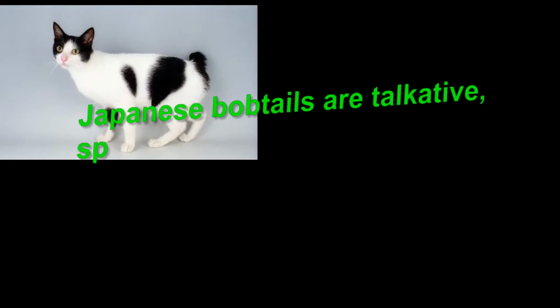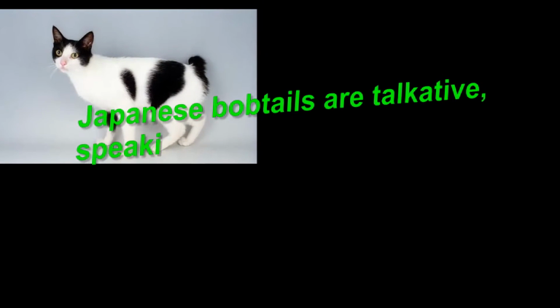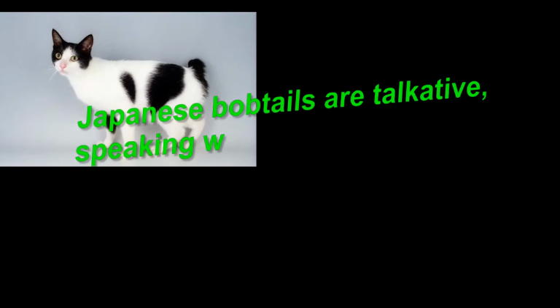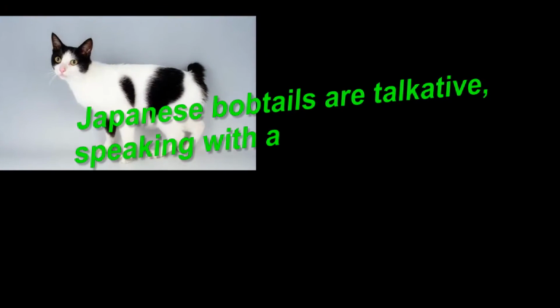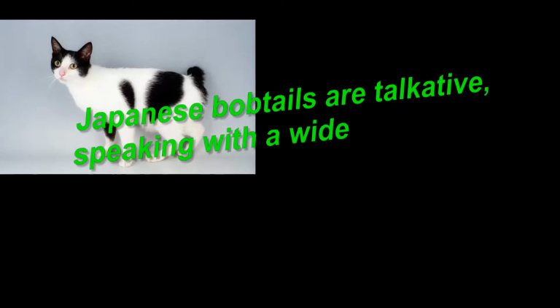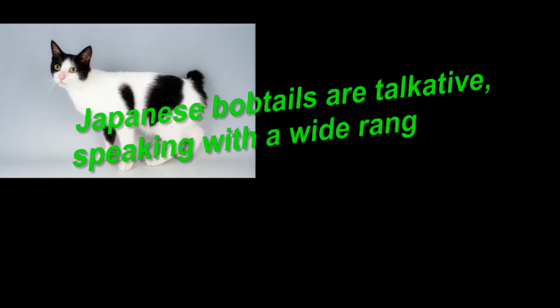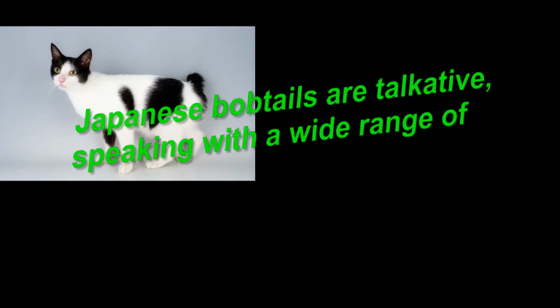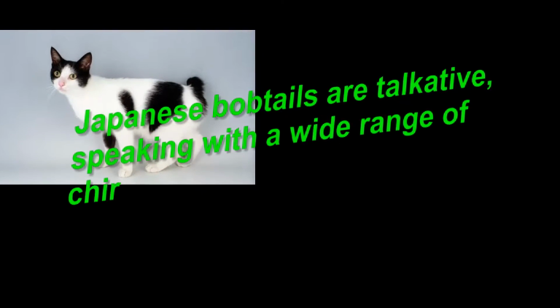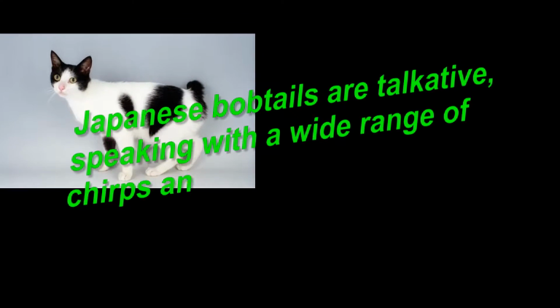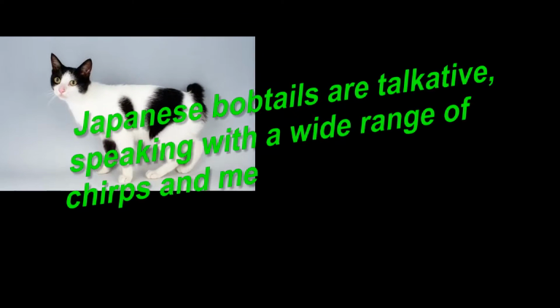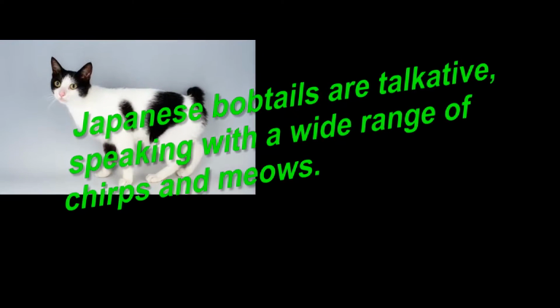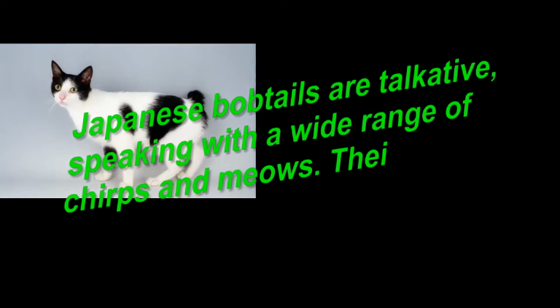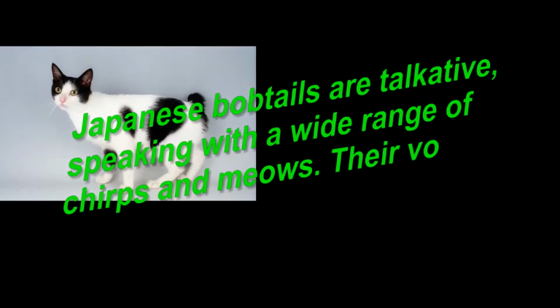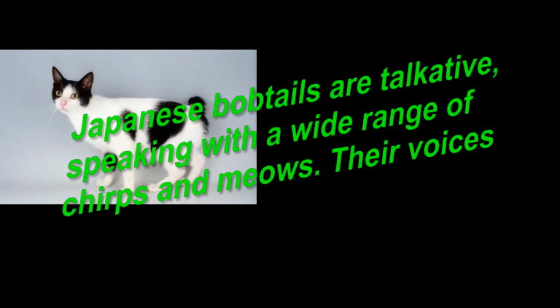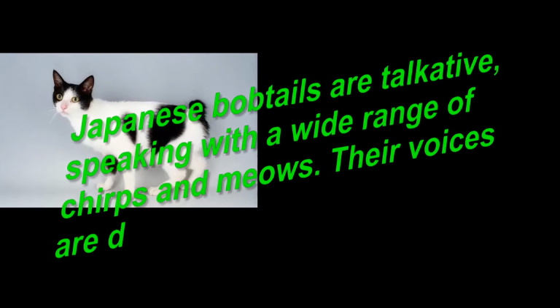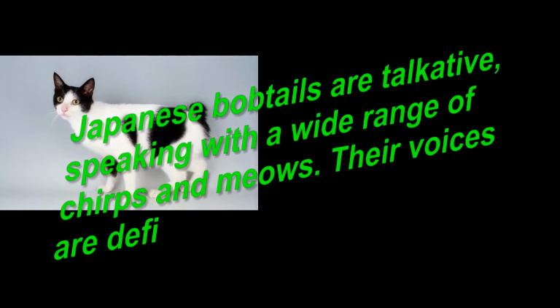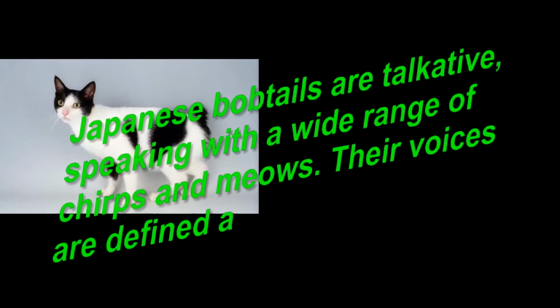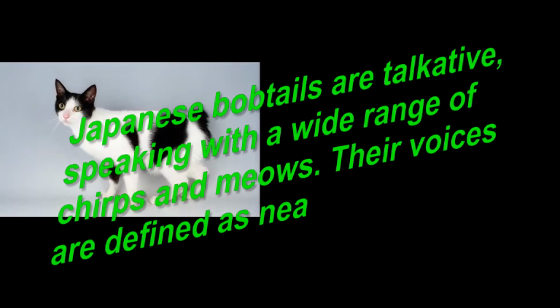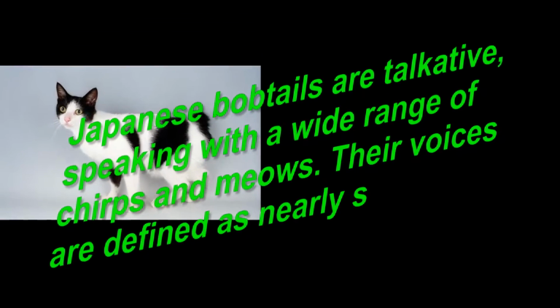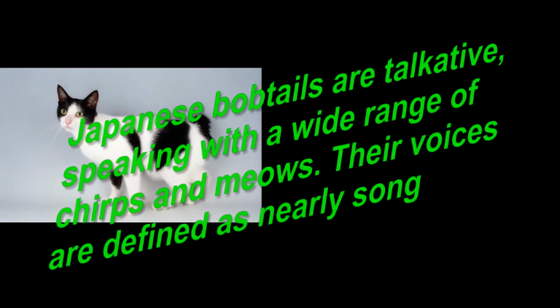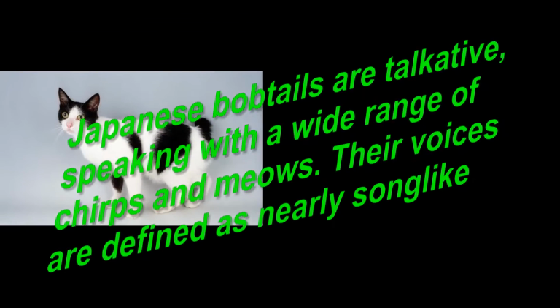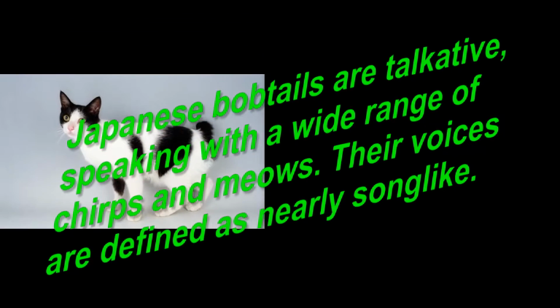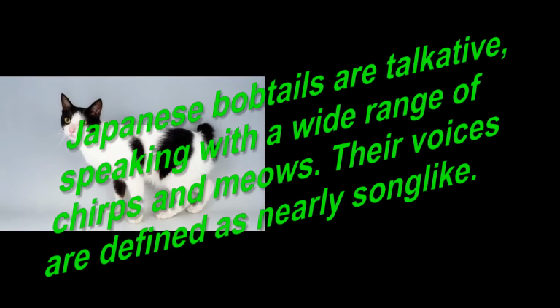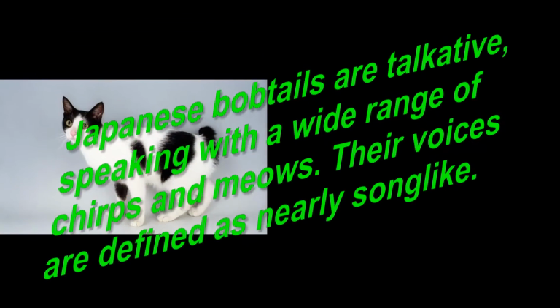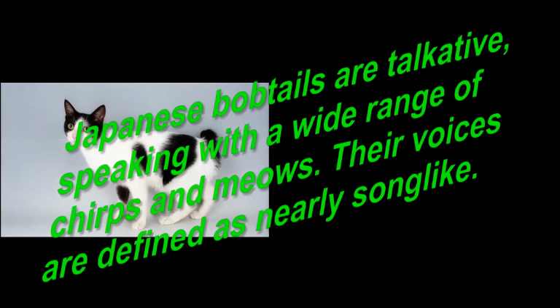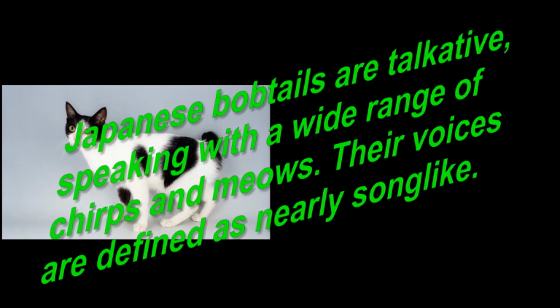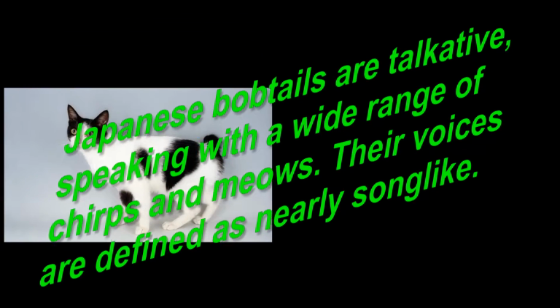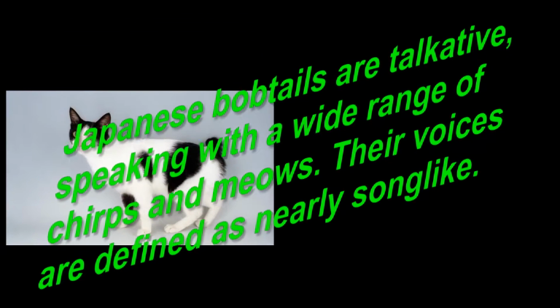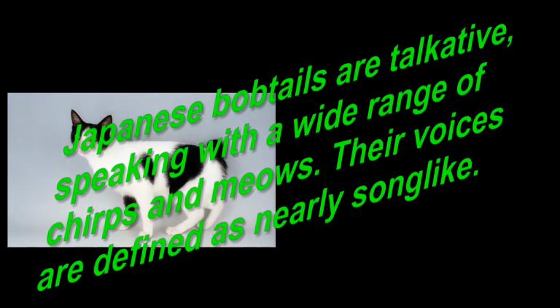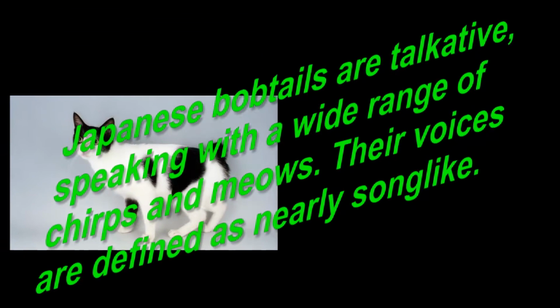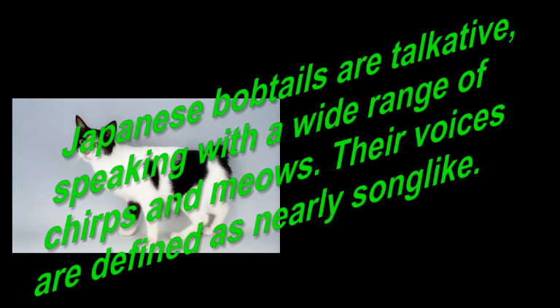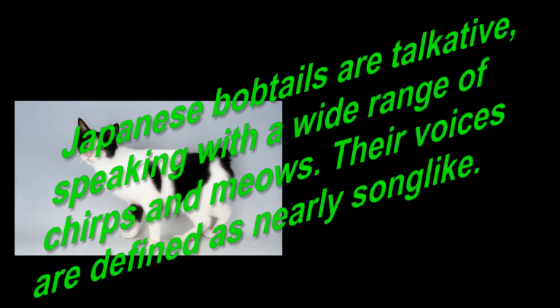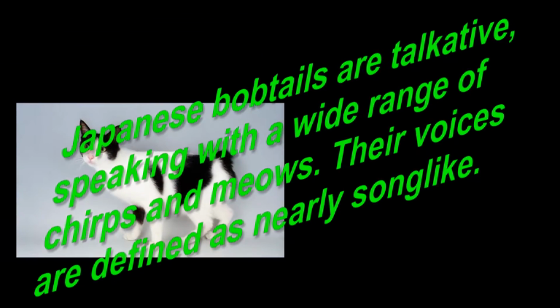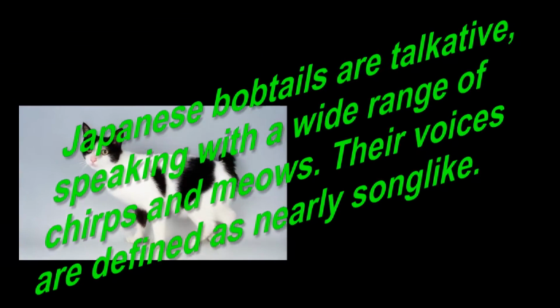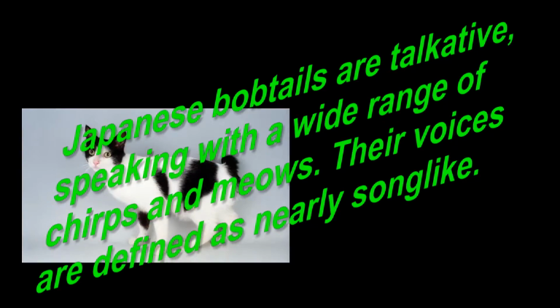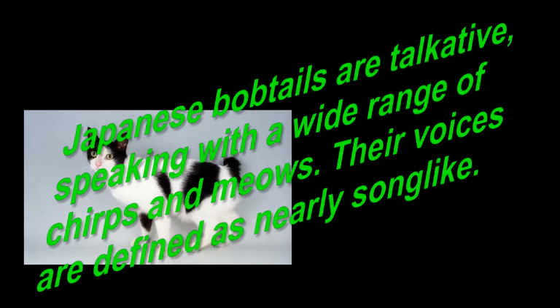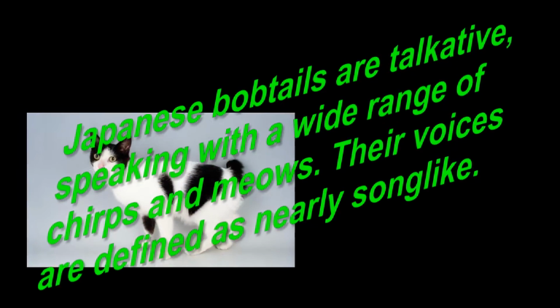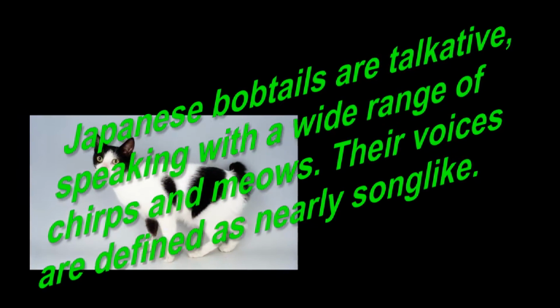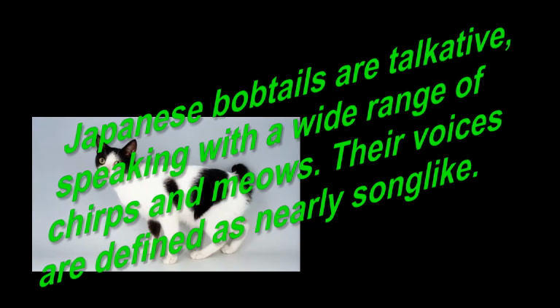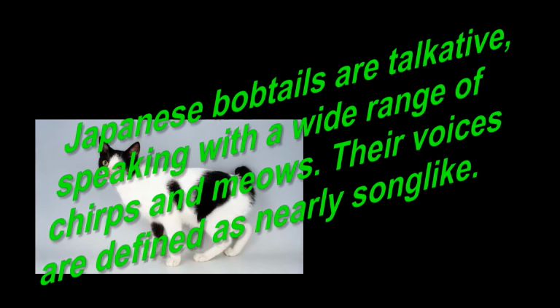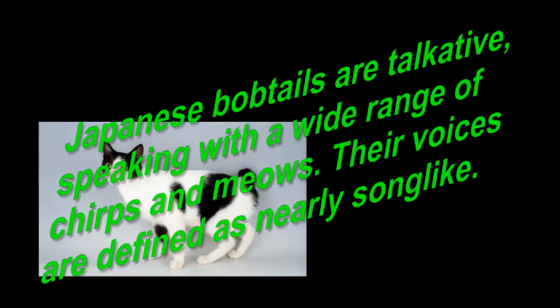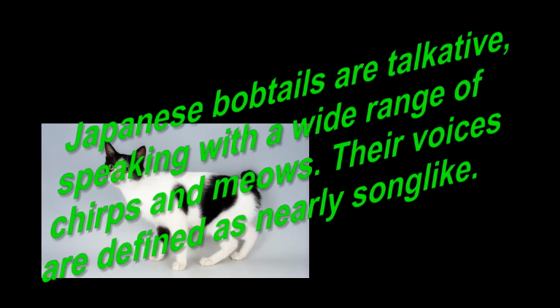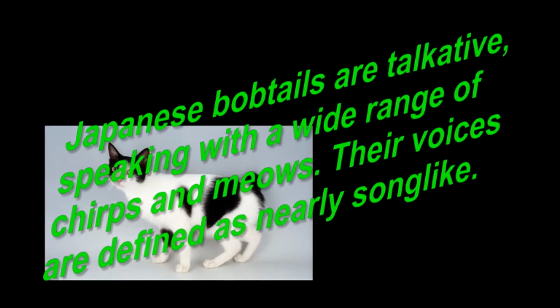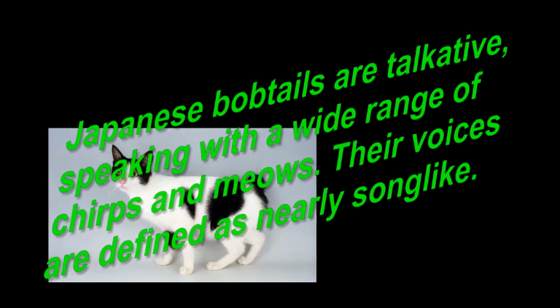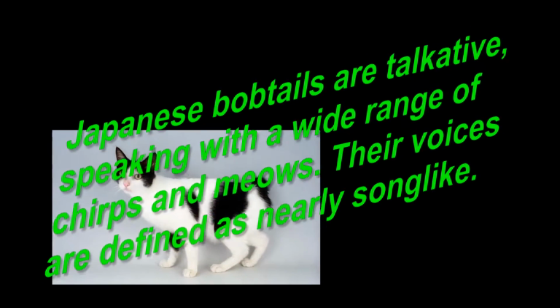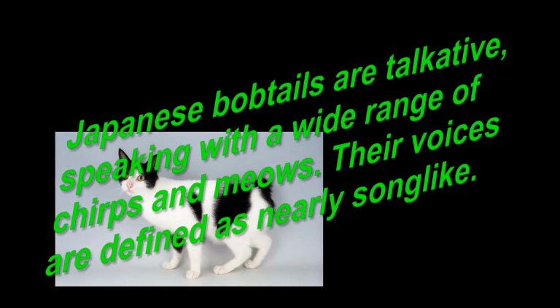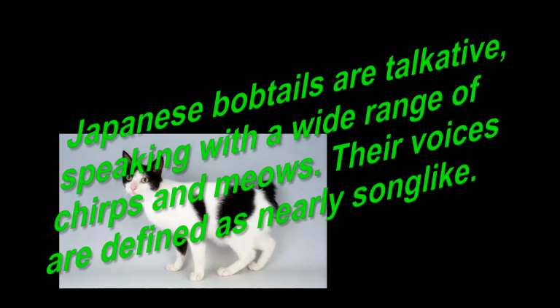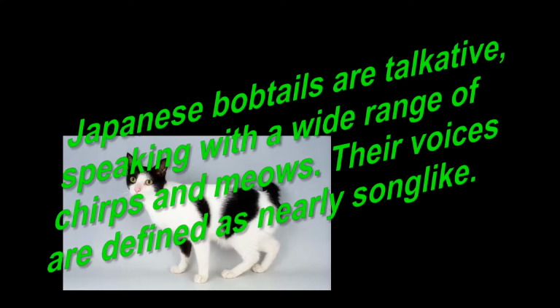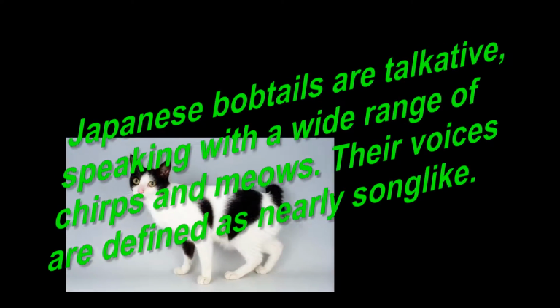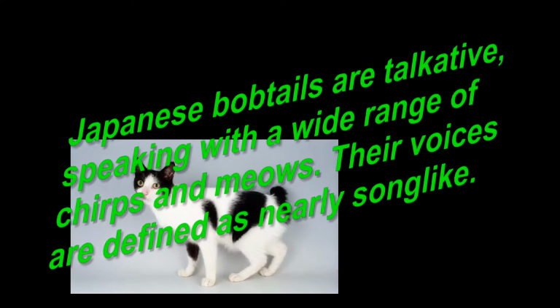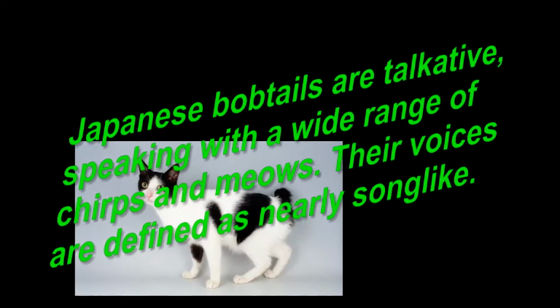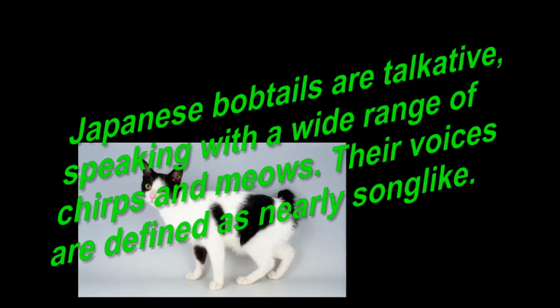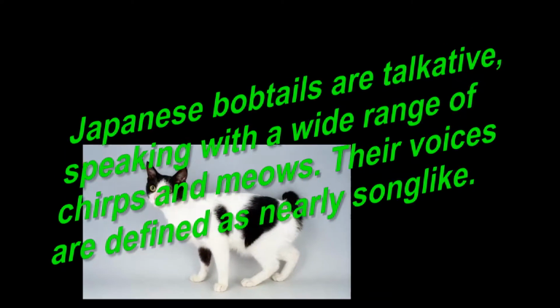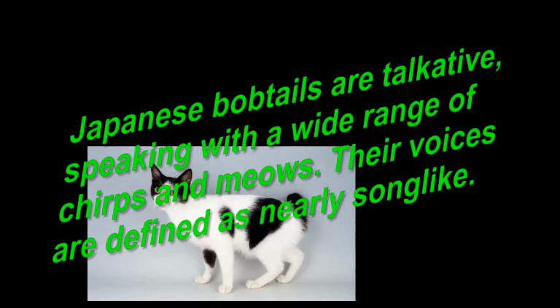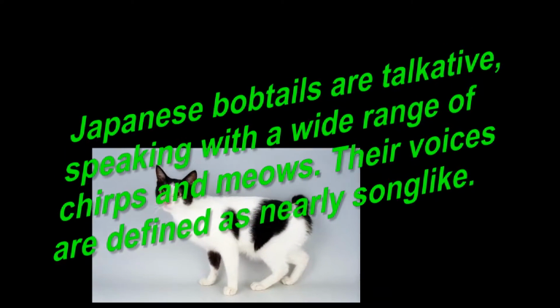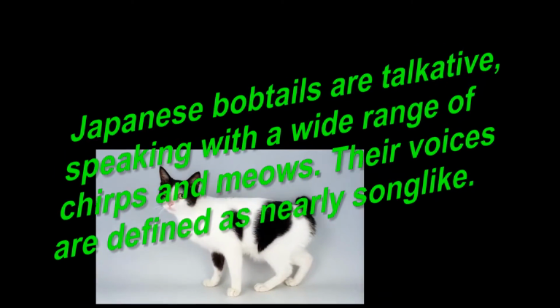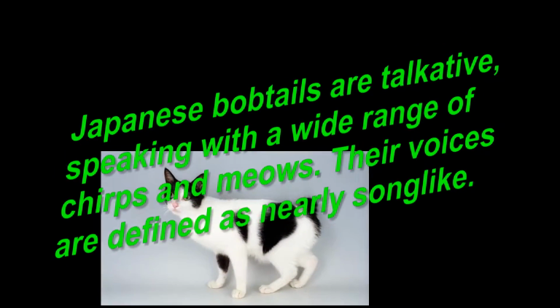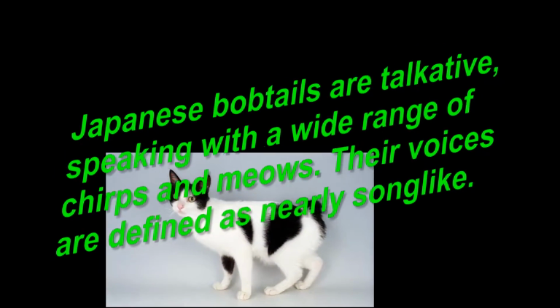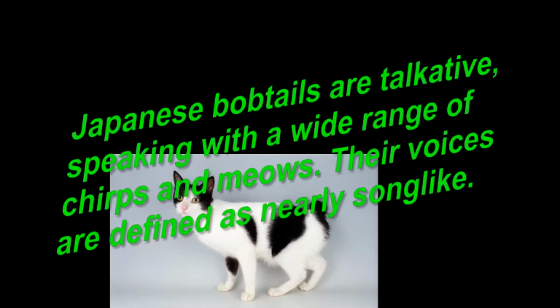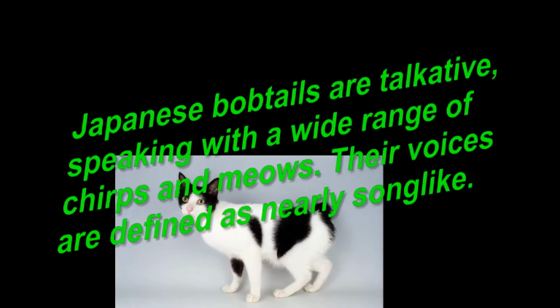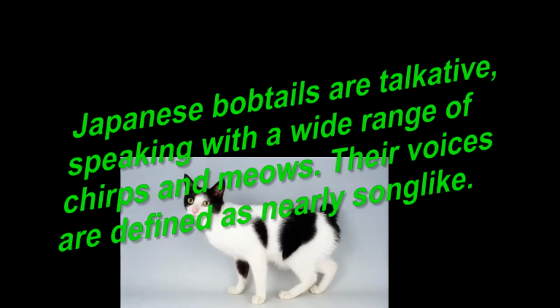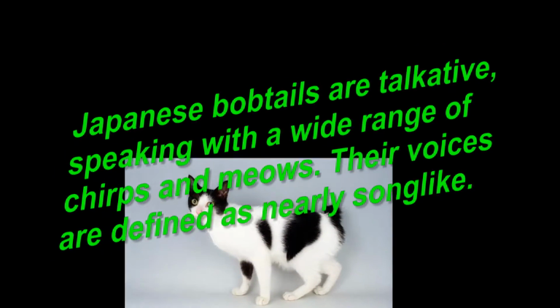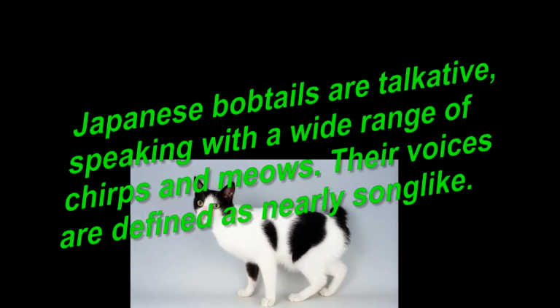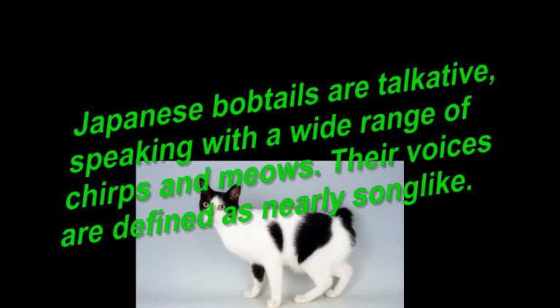Japanese Bobtails are talkative, speaking with a wide range of chirps and miyos. Their voices are described as nearly song-like.